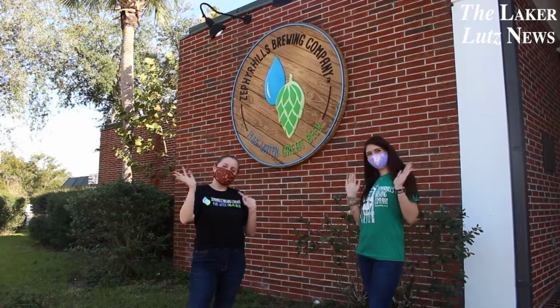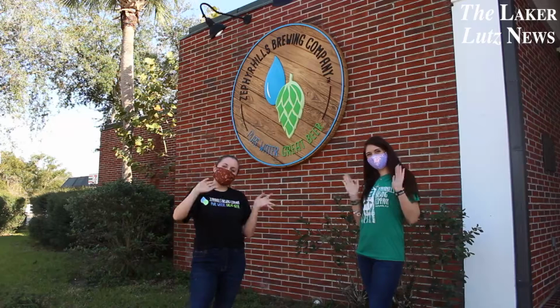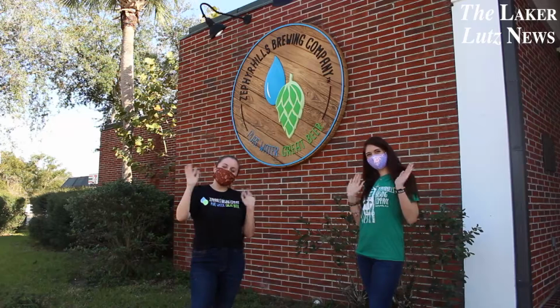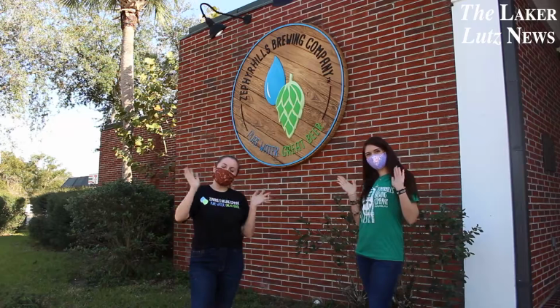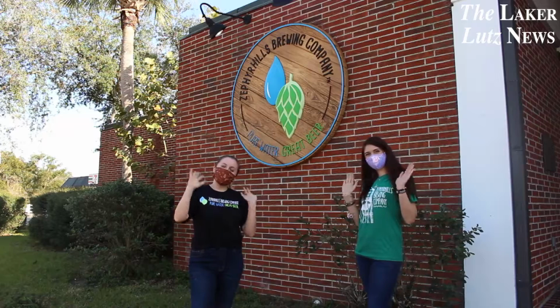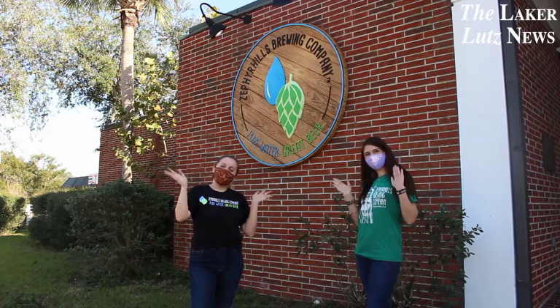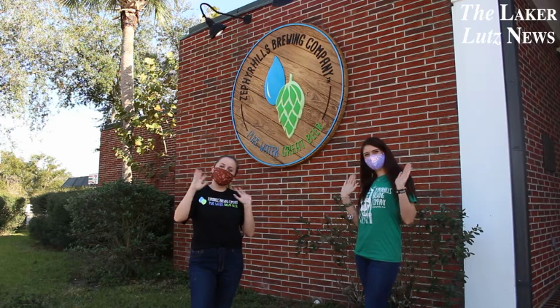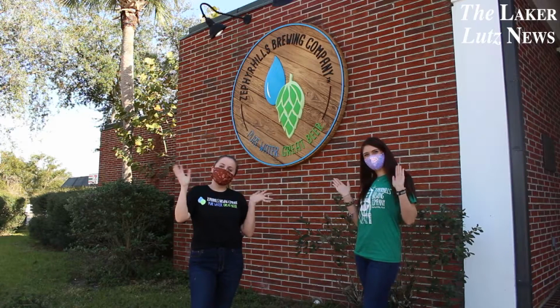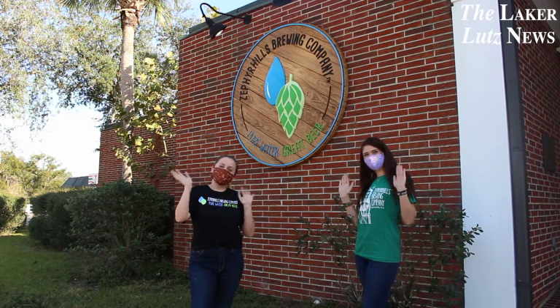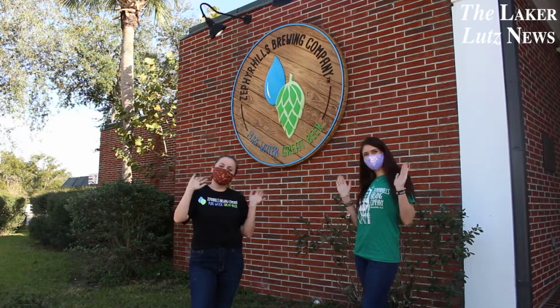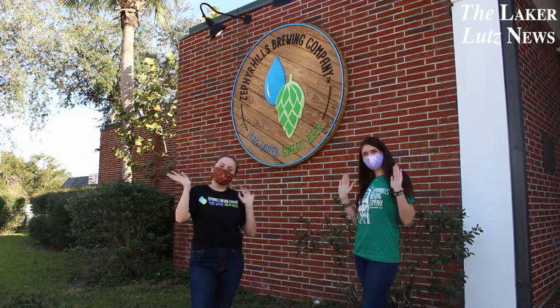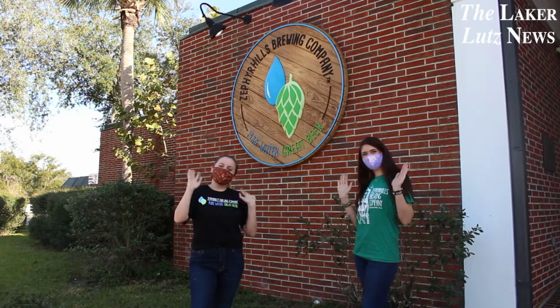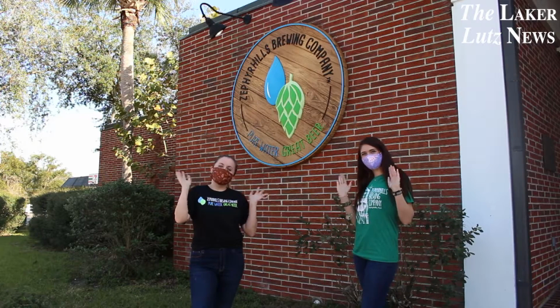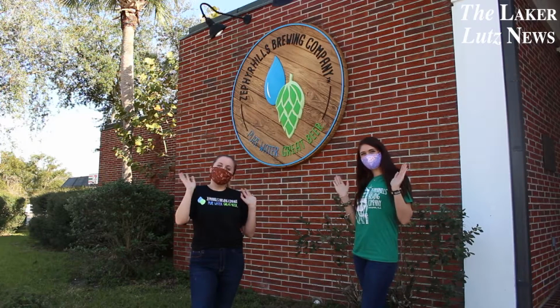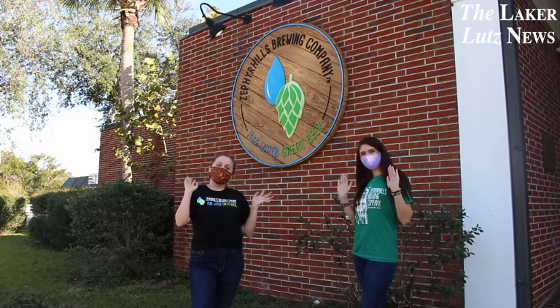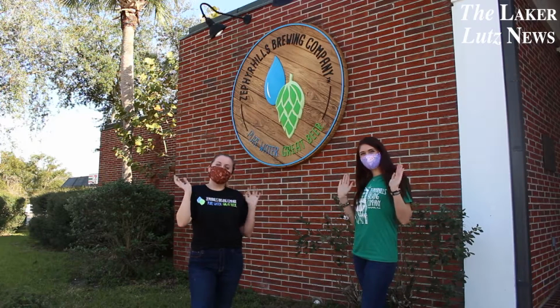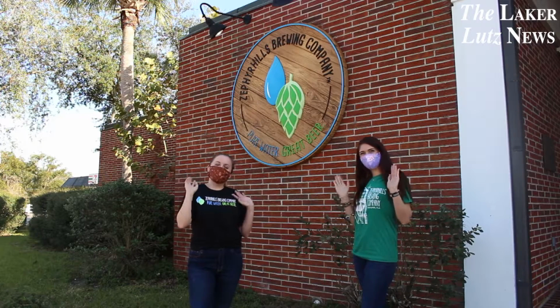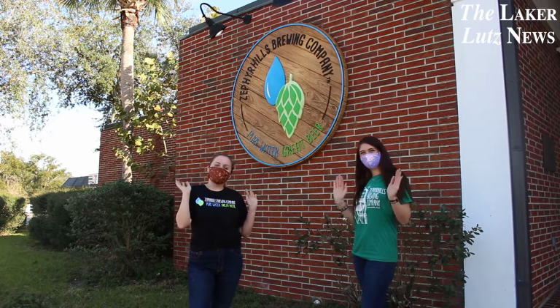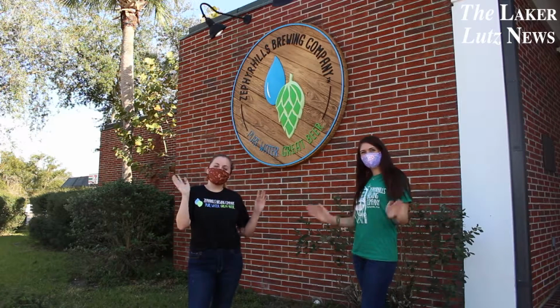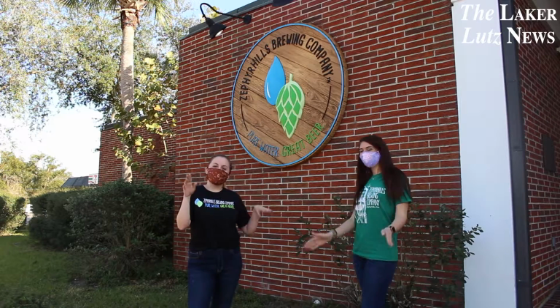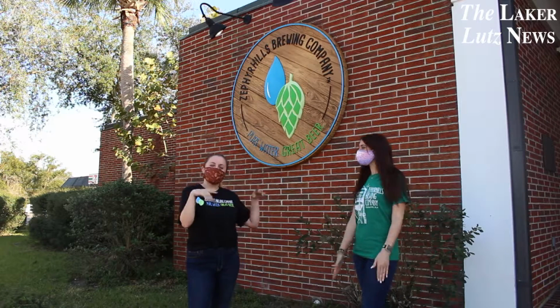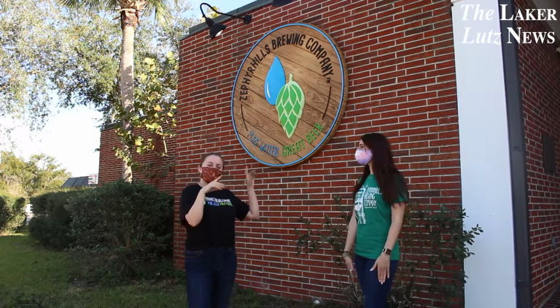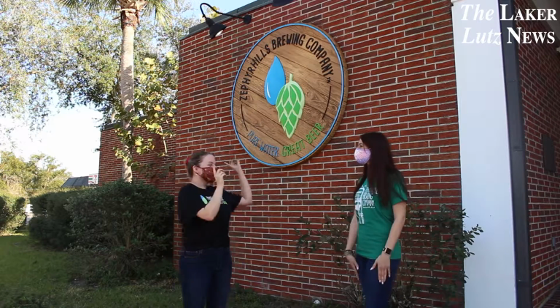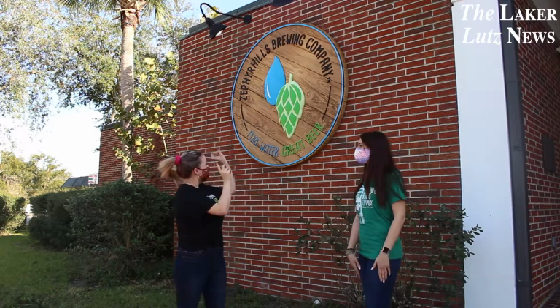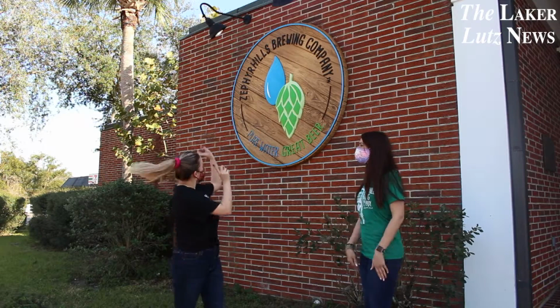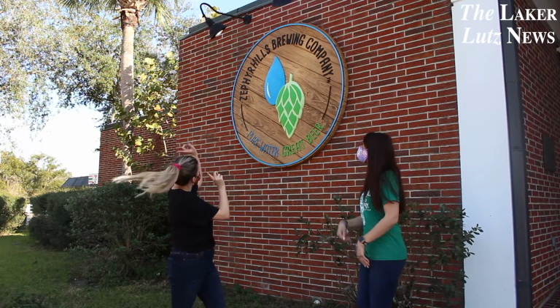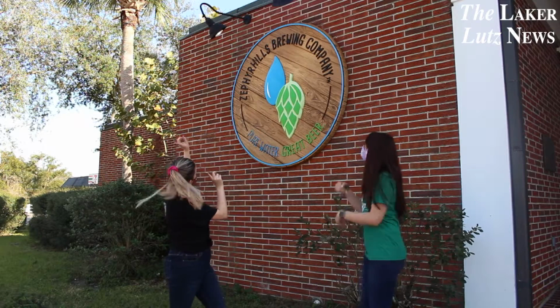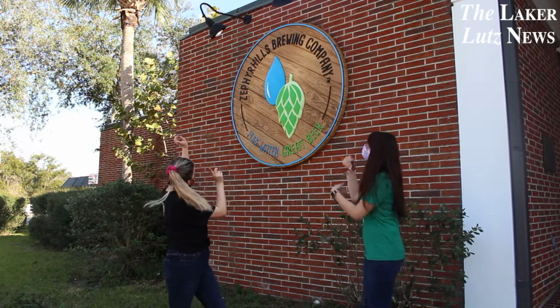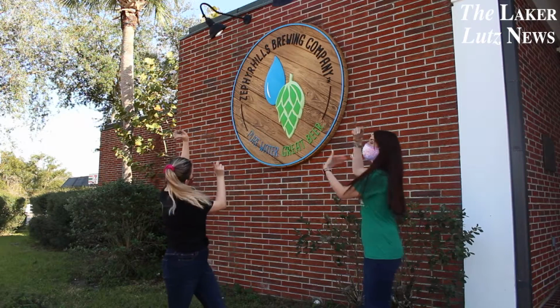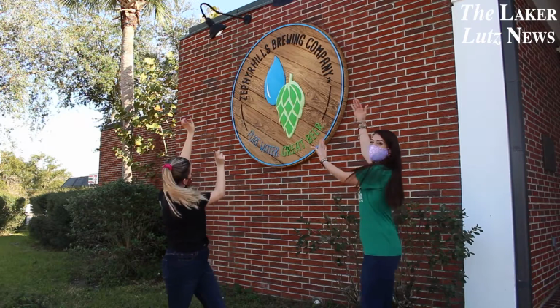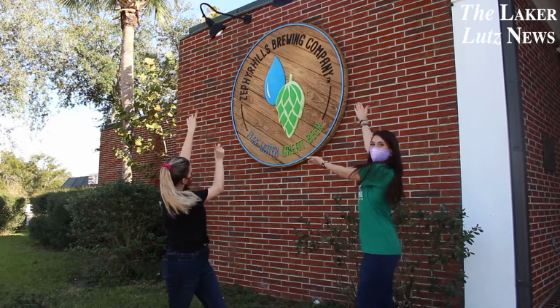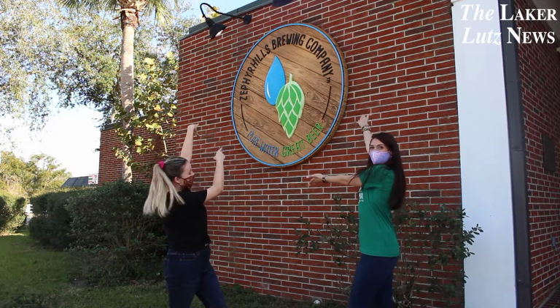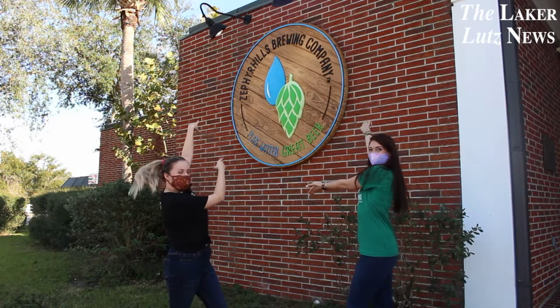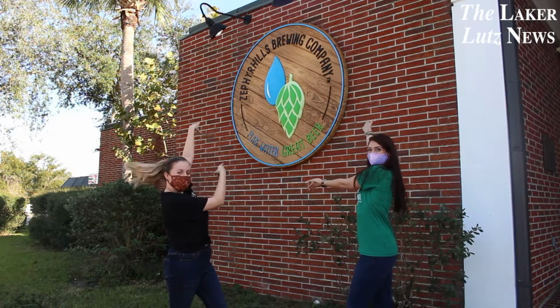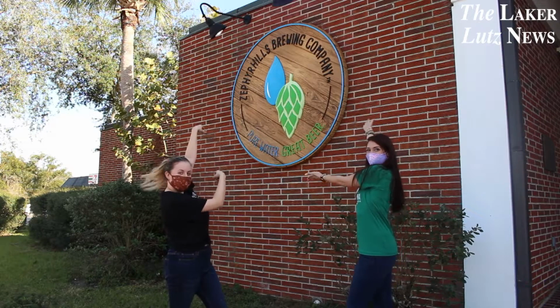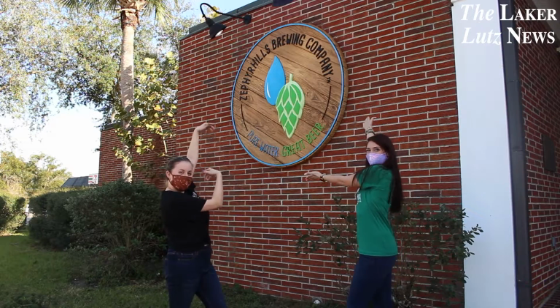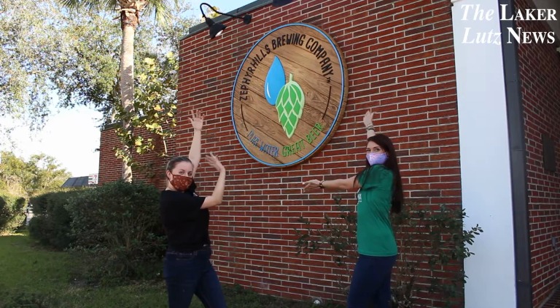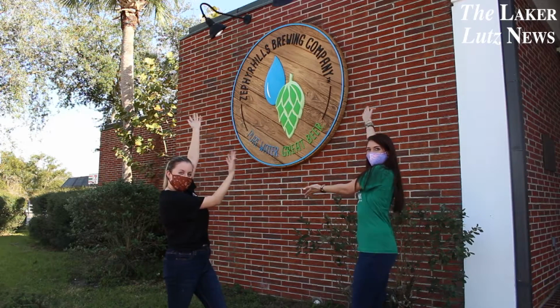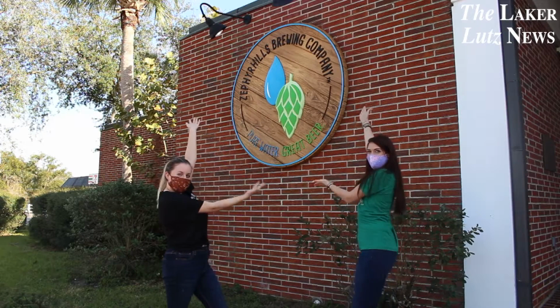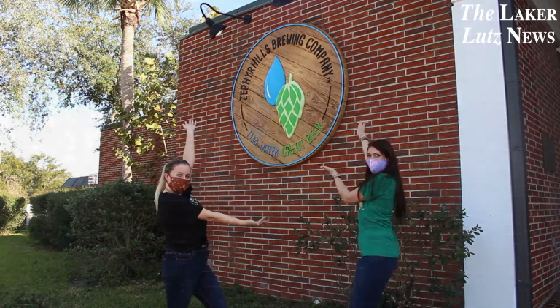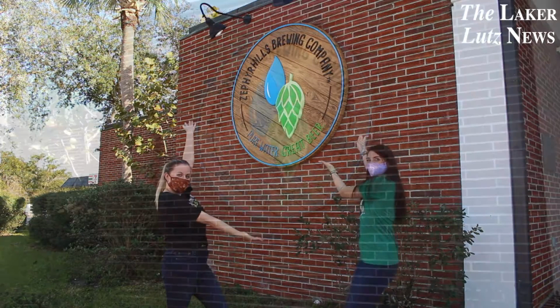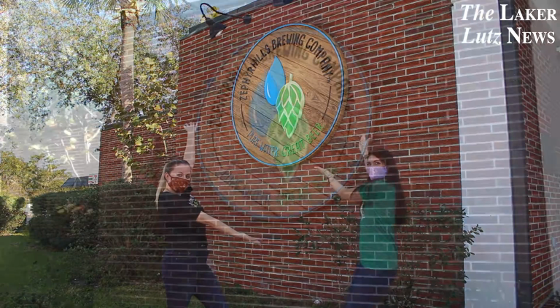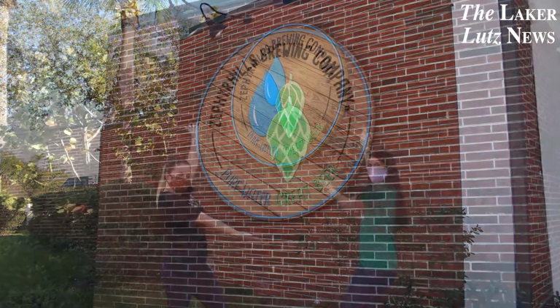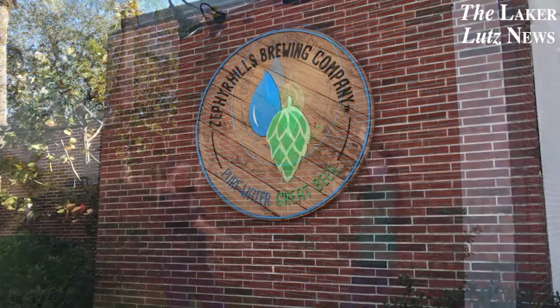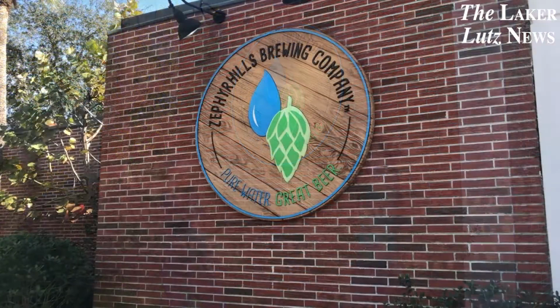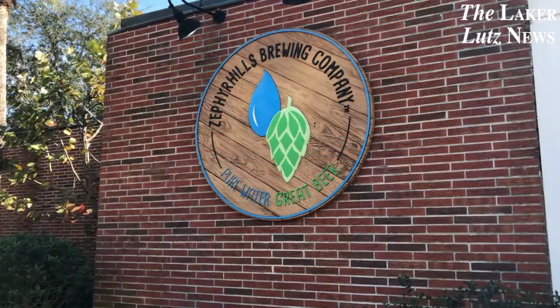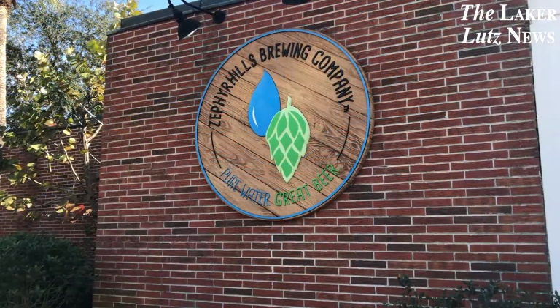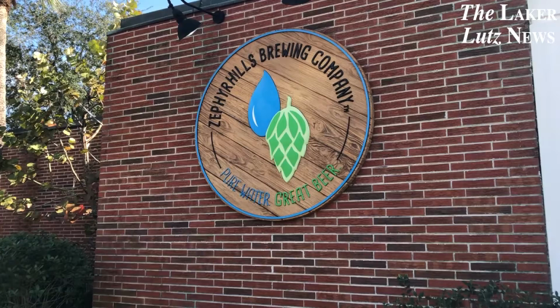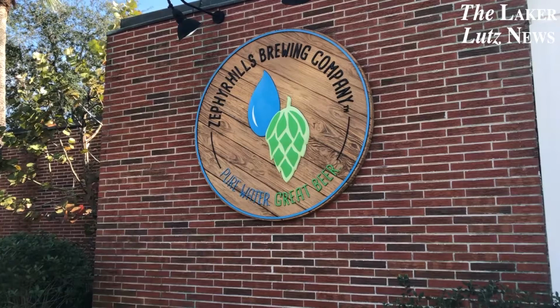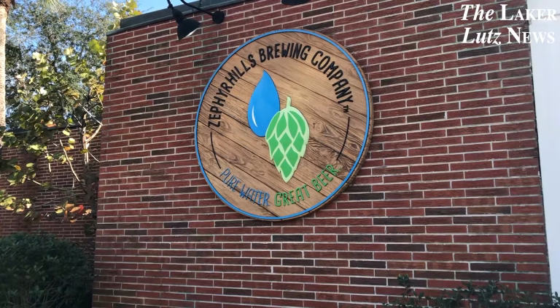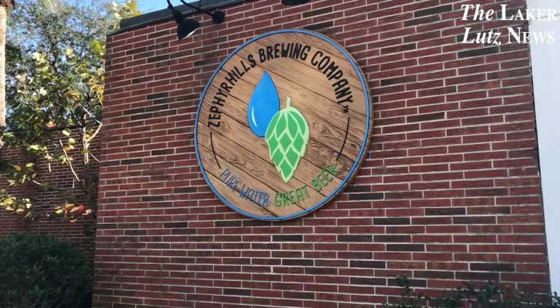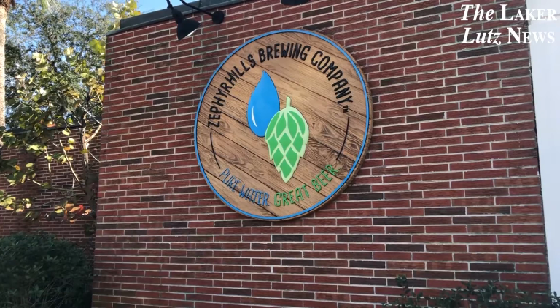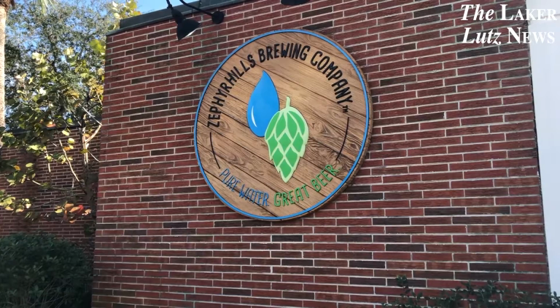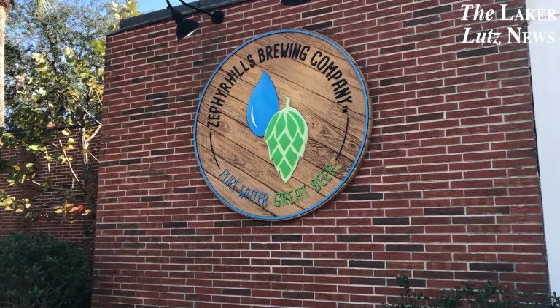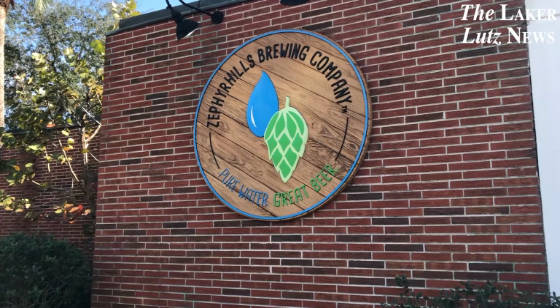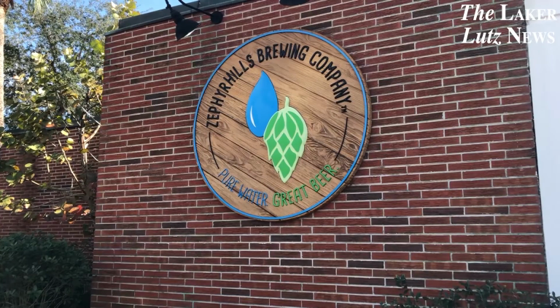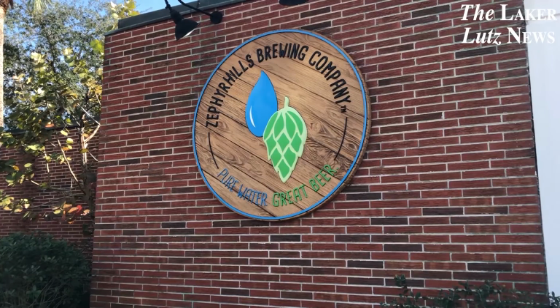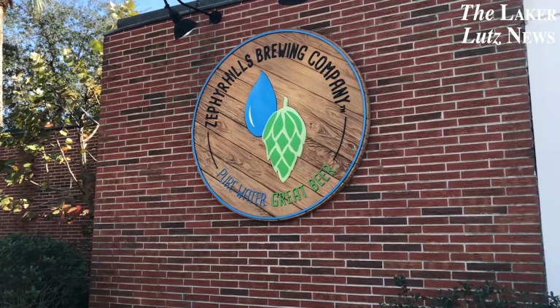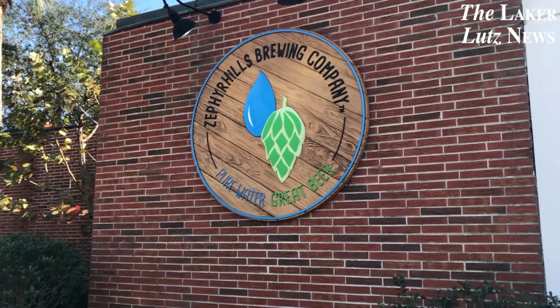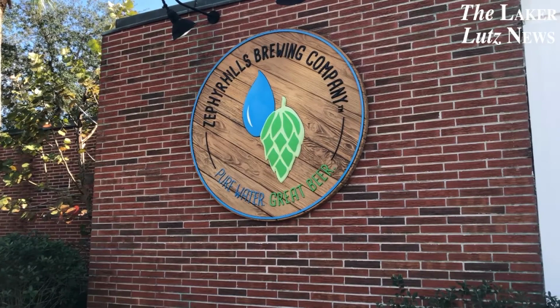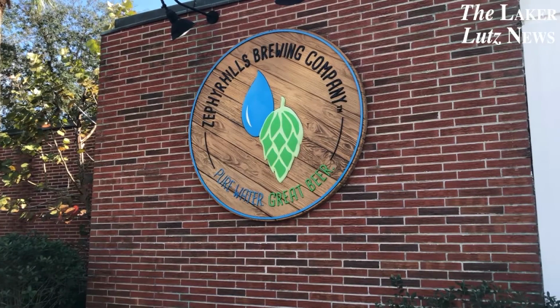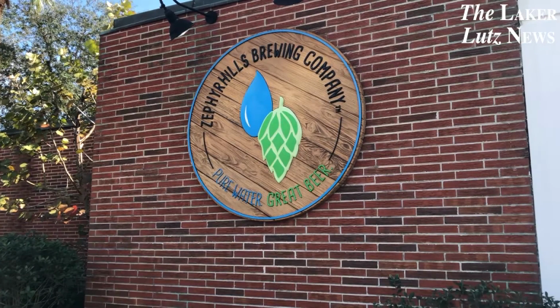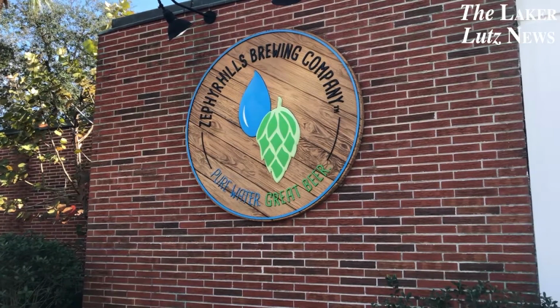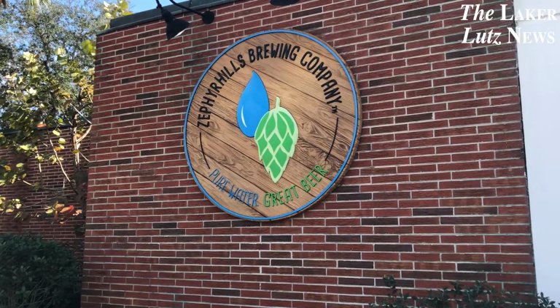Happy Beauty Friday! I'm Kelly and I'm Katie and today we're at Zephyr Hills Brewing Company, which is the first microbrewery in East Pasco.